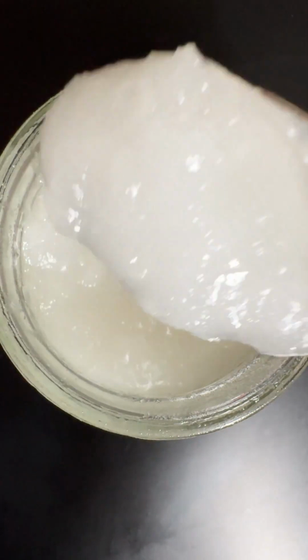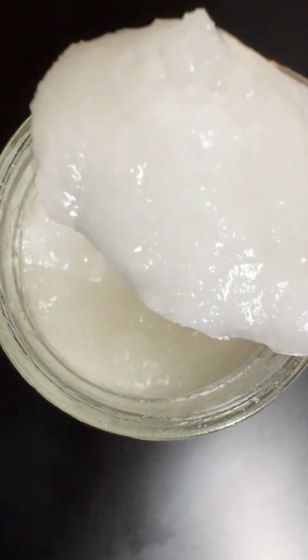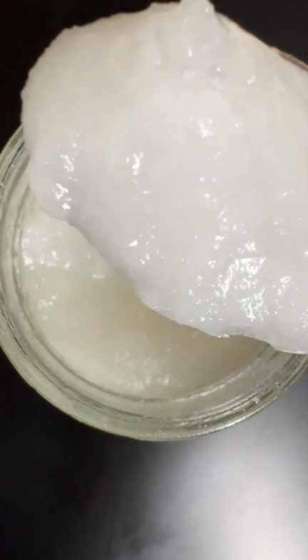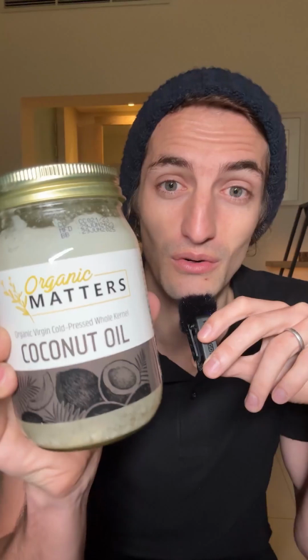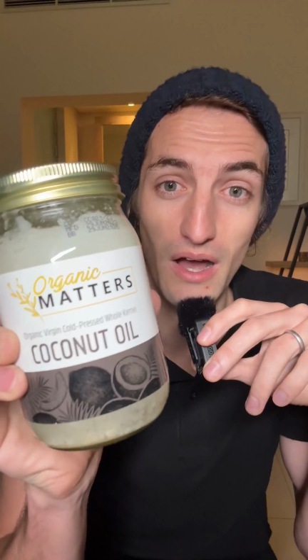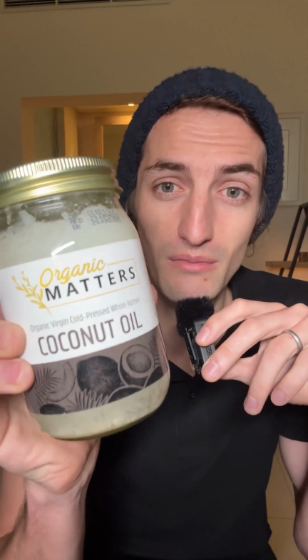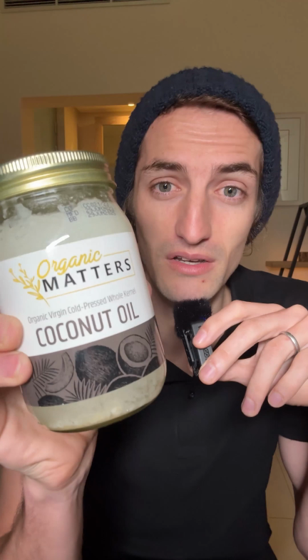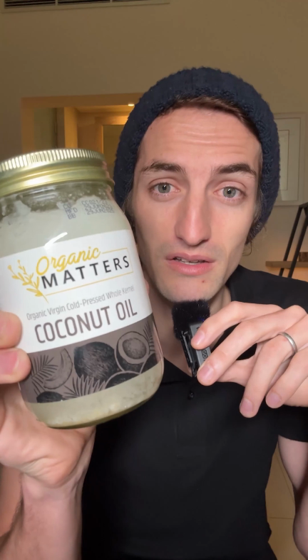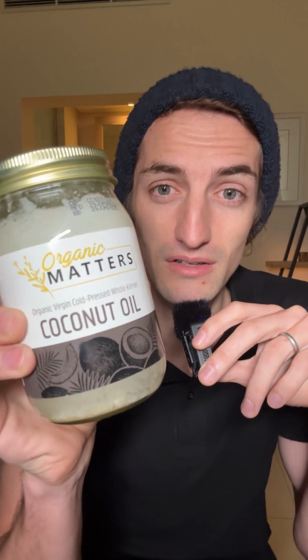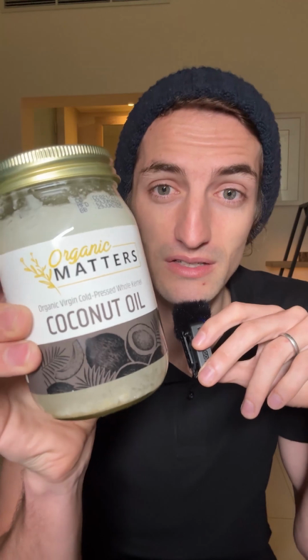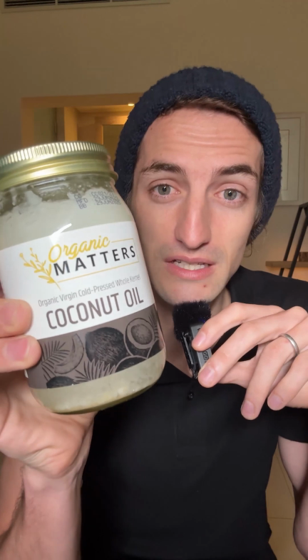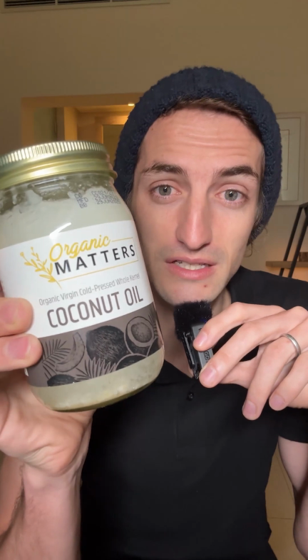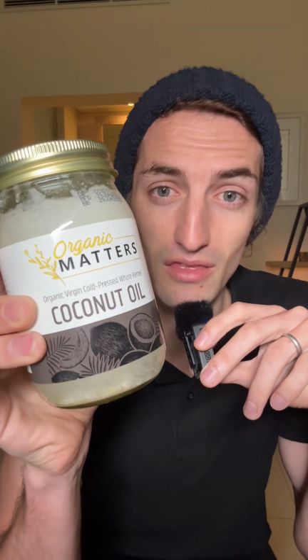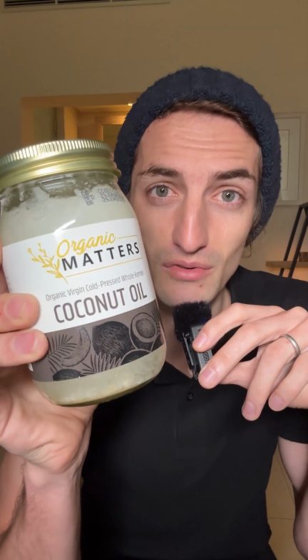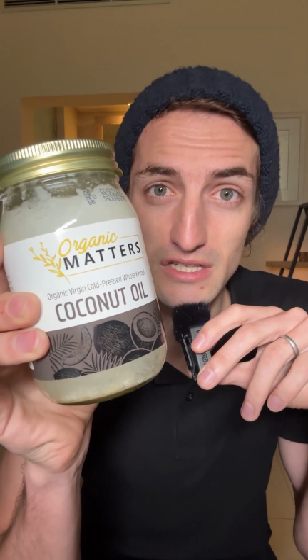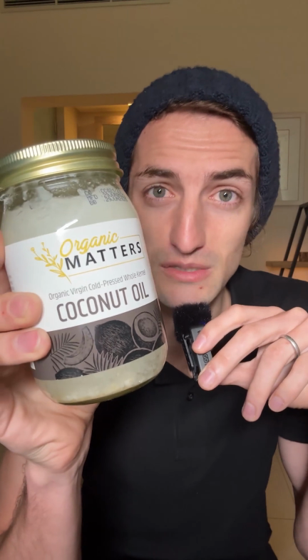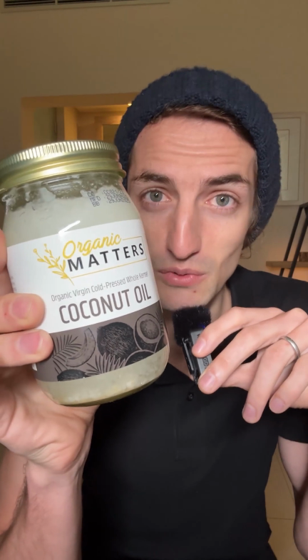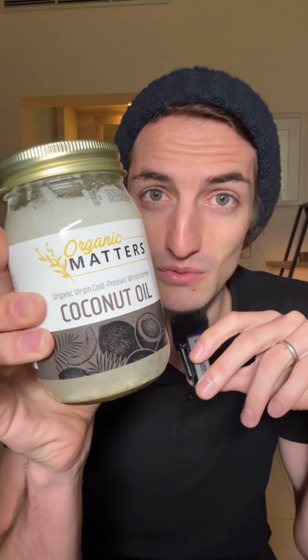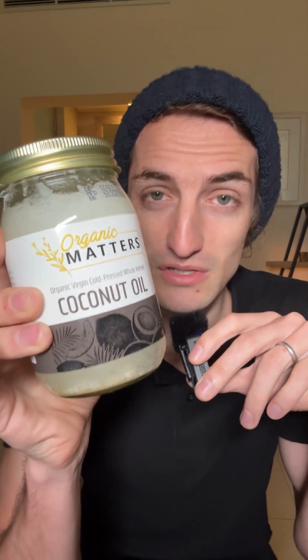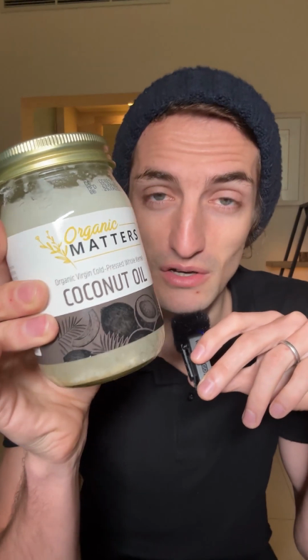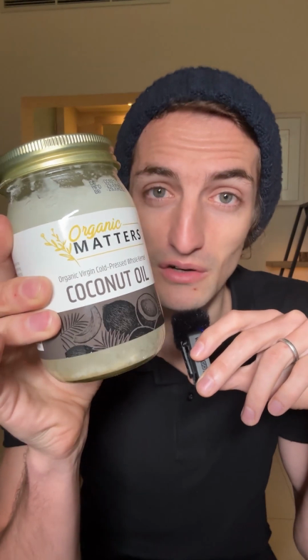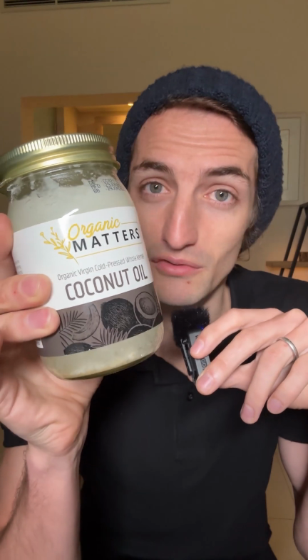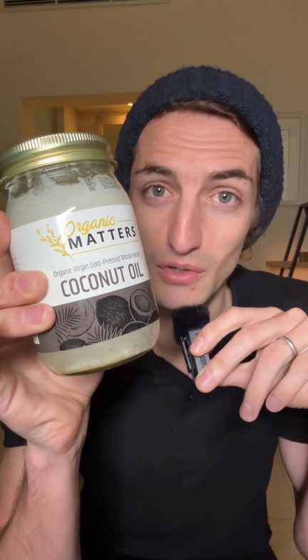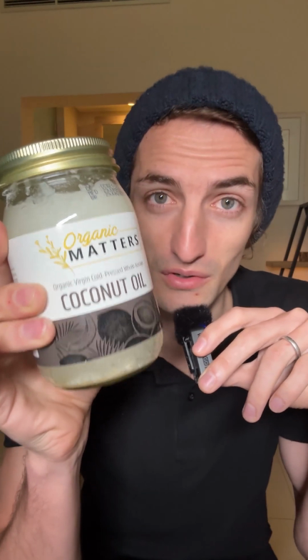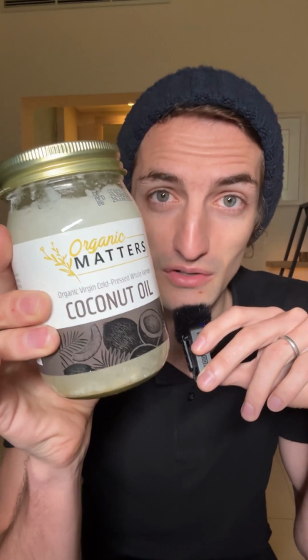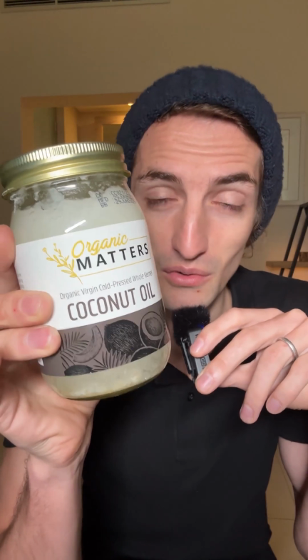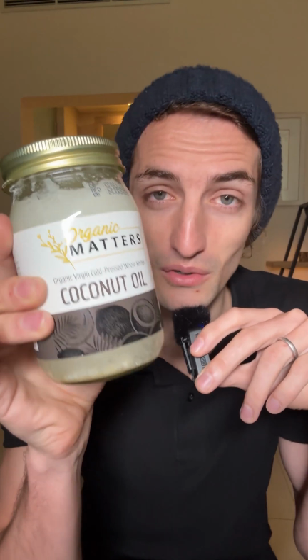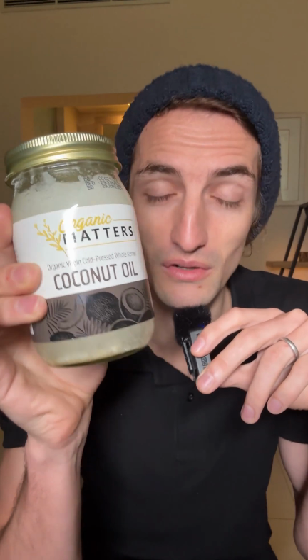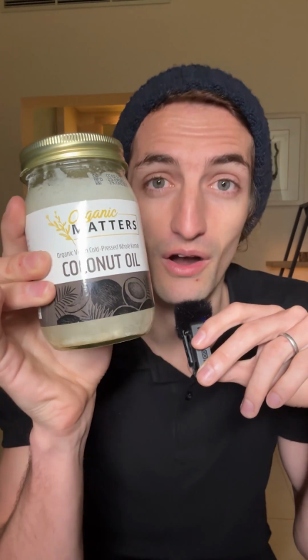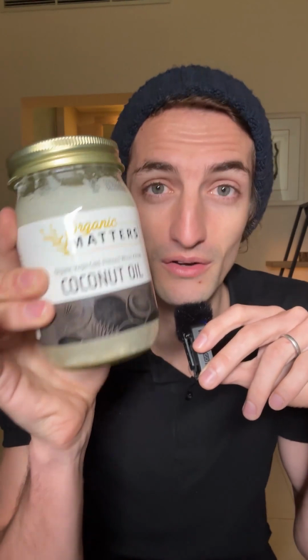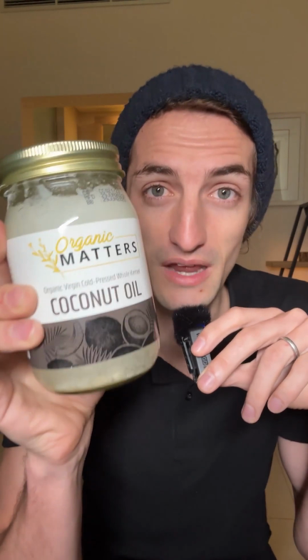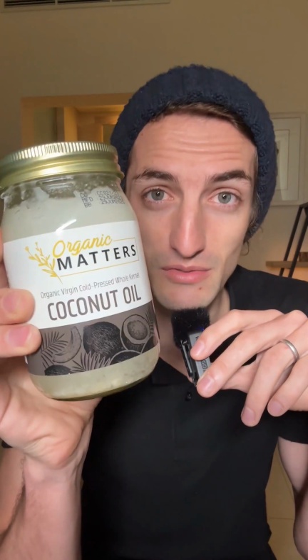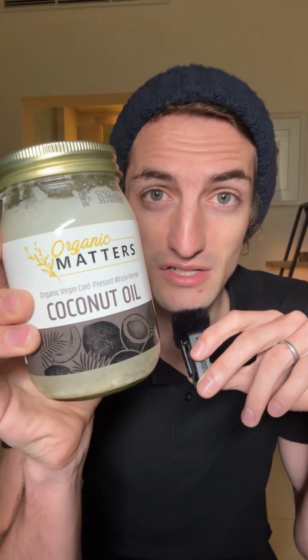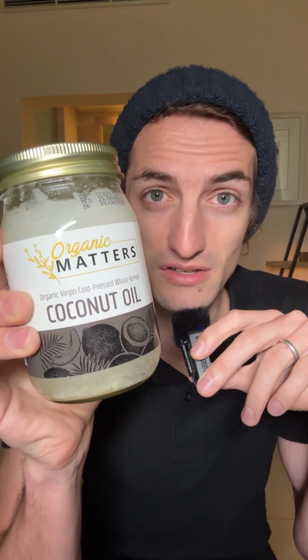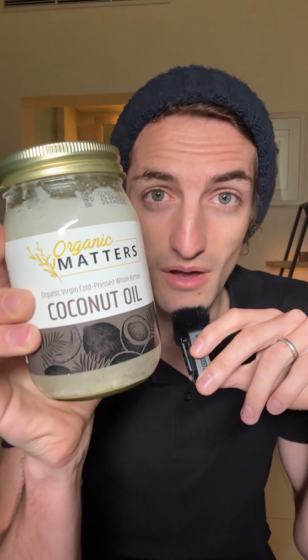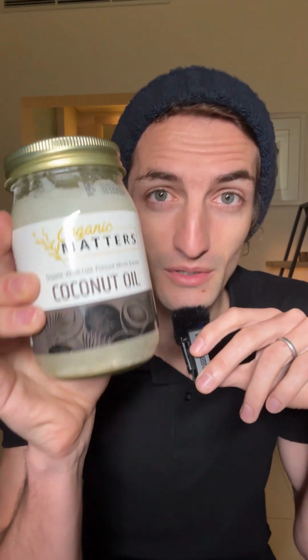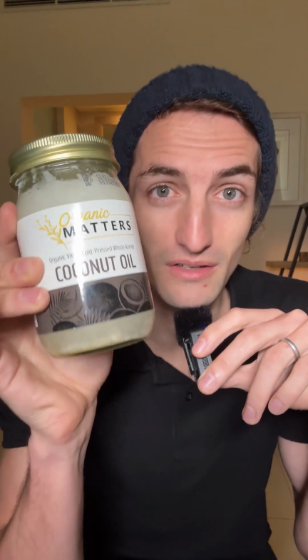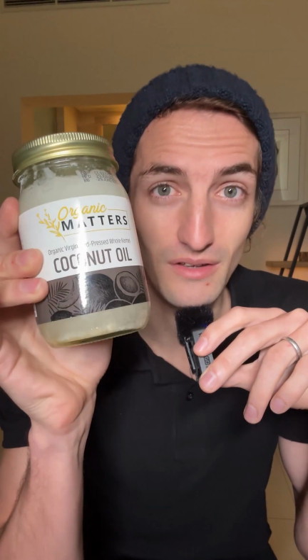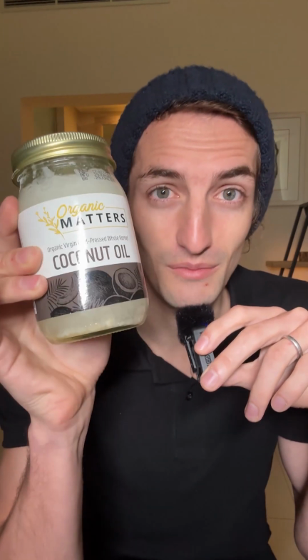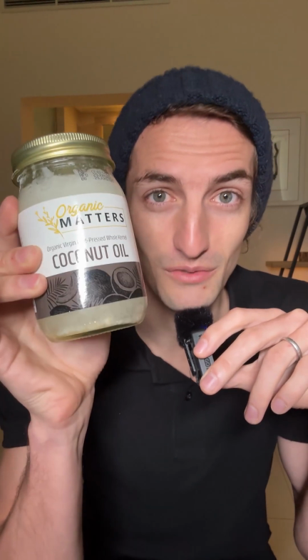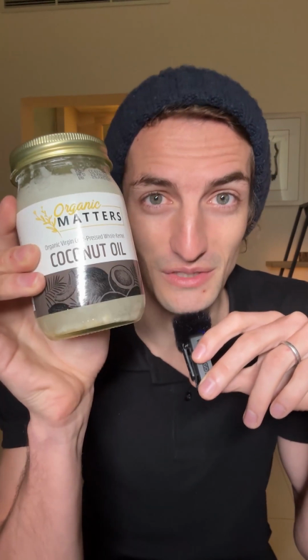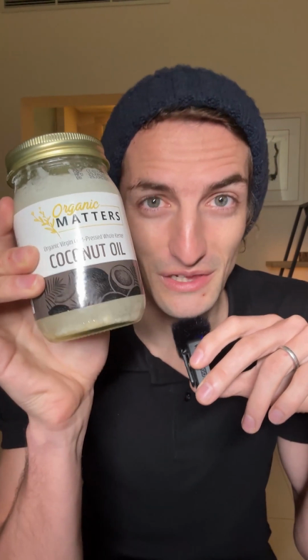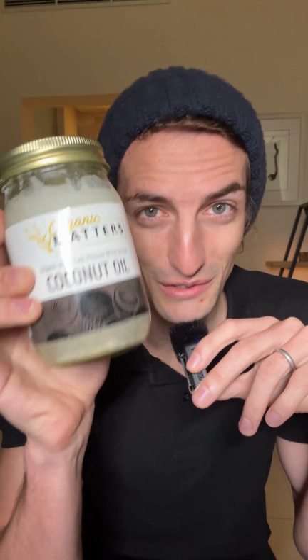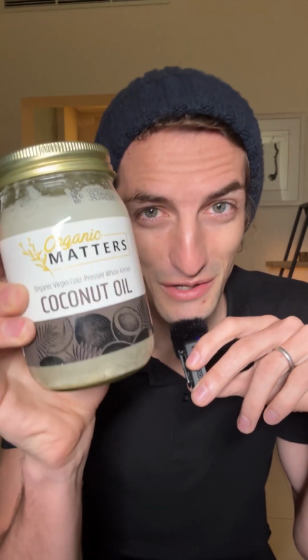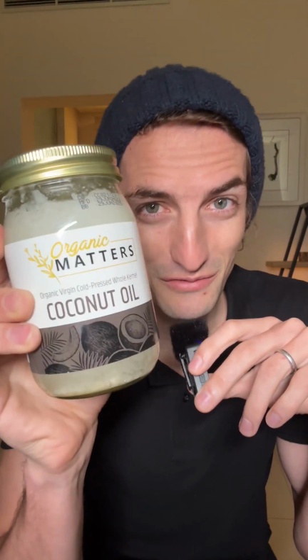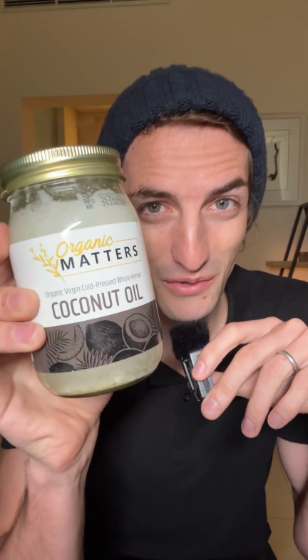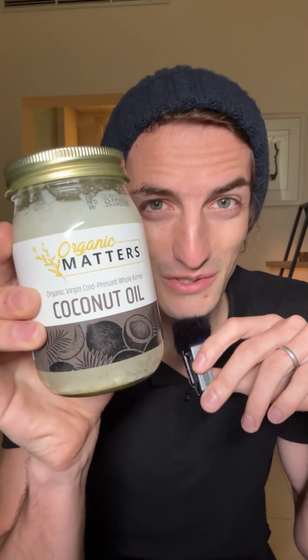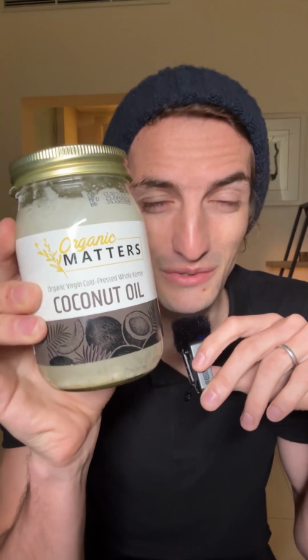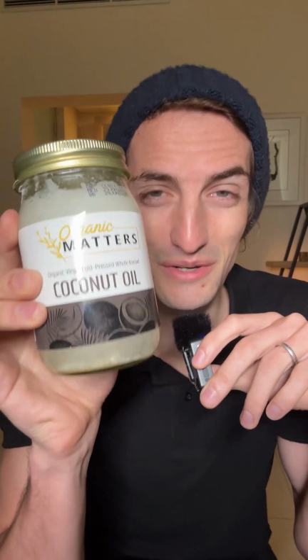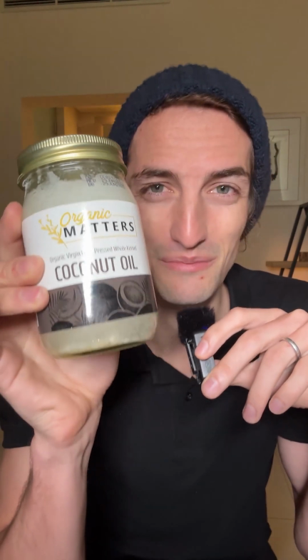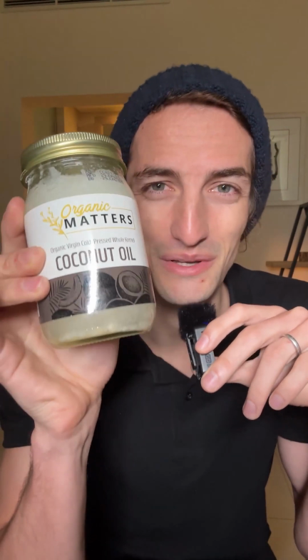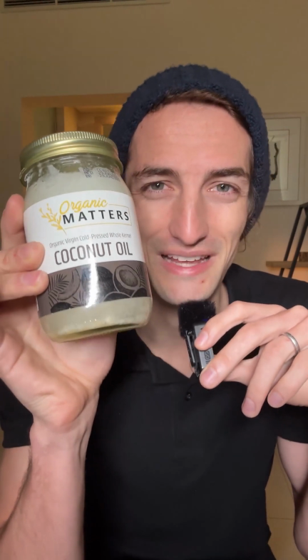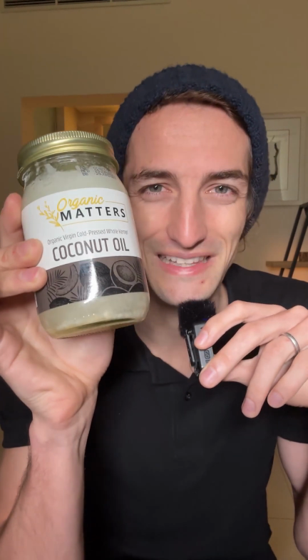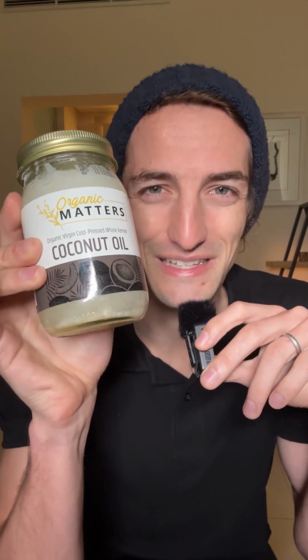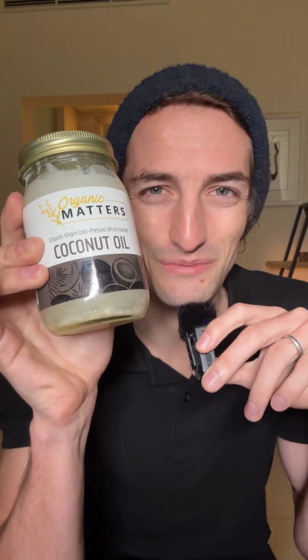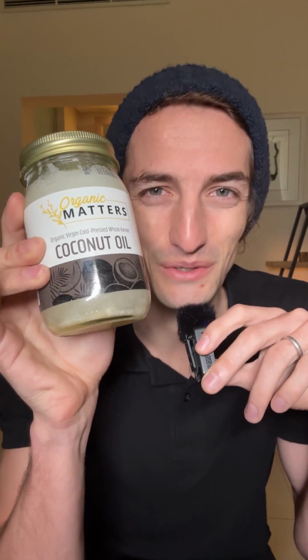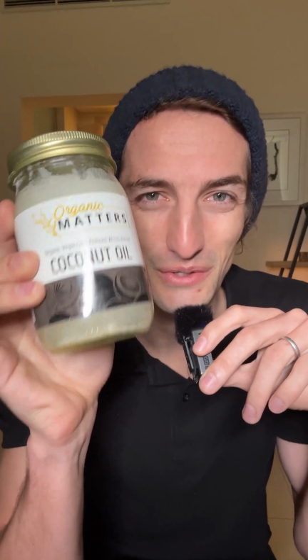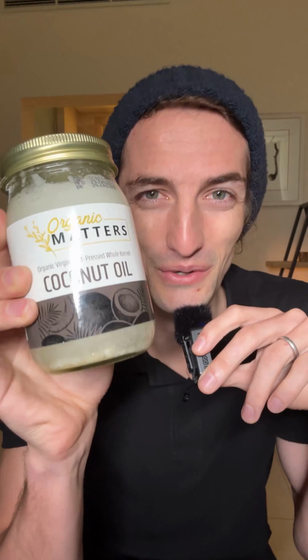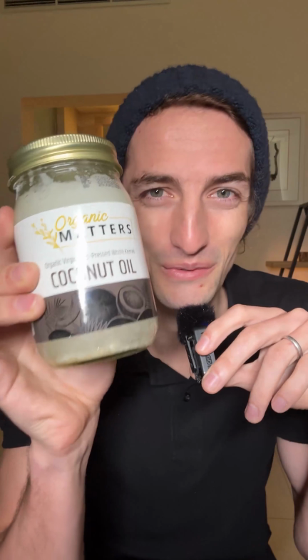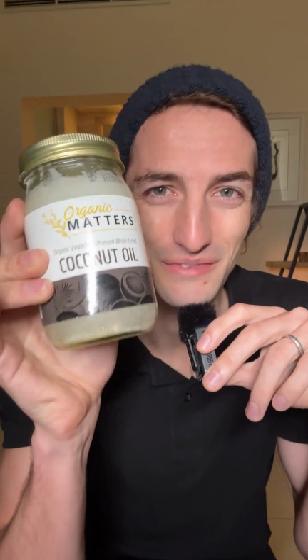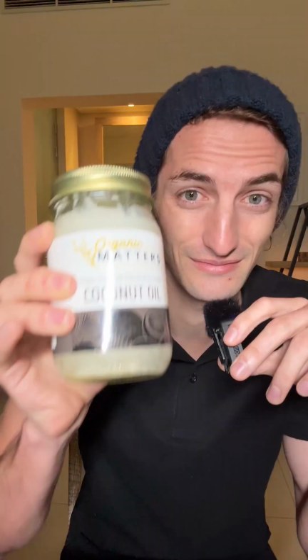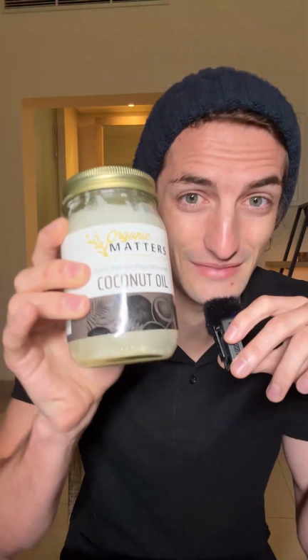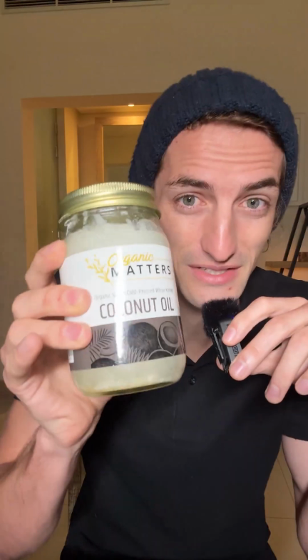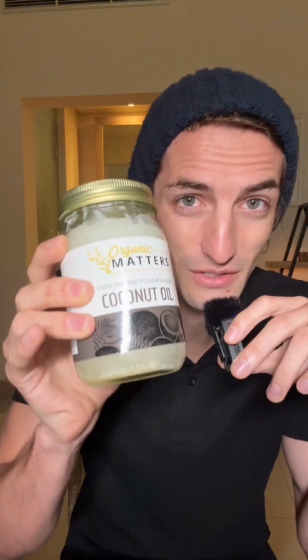So I'm going to eat three spoons of coconut oil on an empty stomach. I'm not really looking forward to it, but at least we'll know. Let's go.